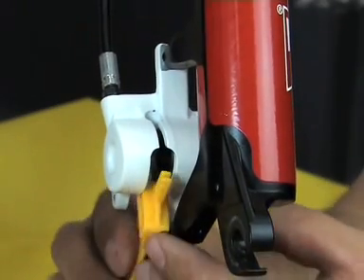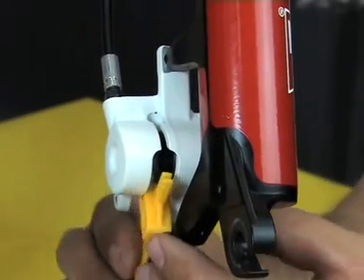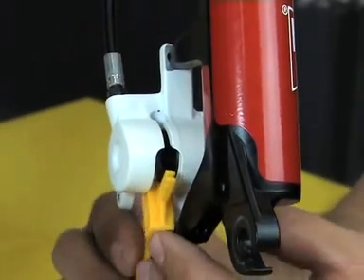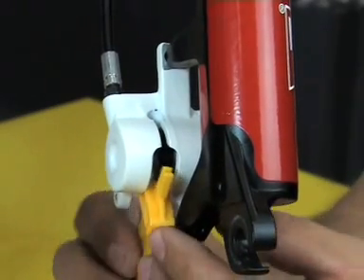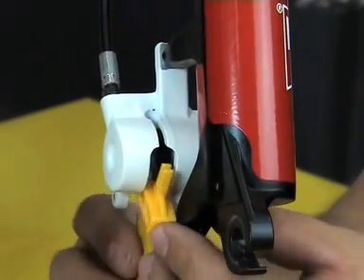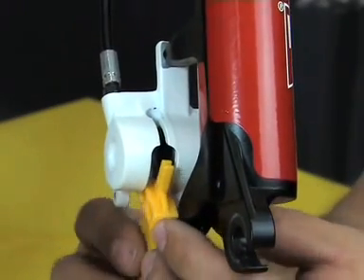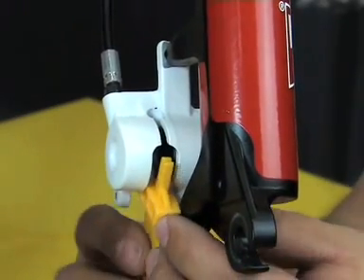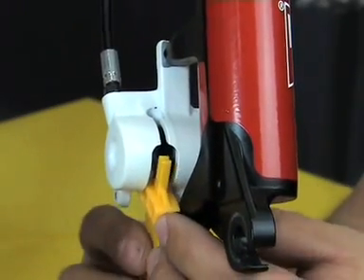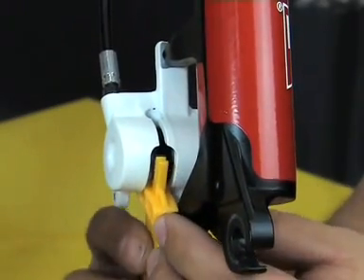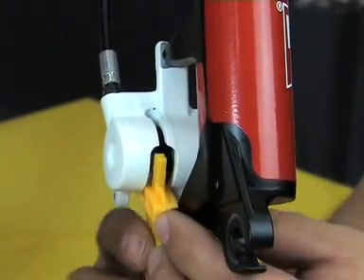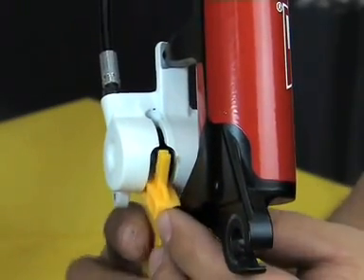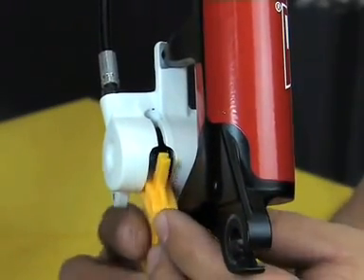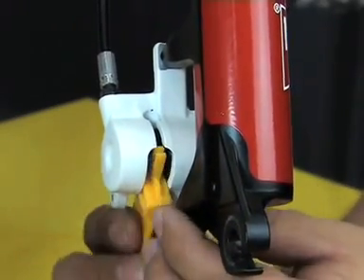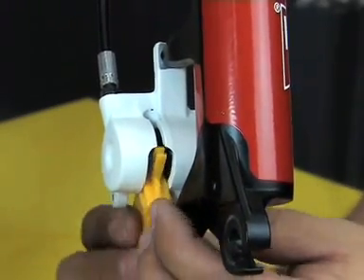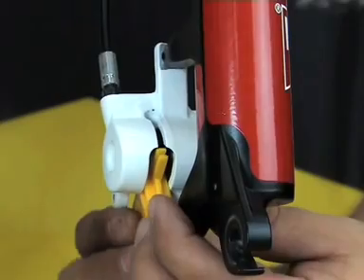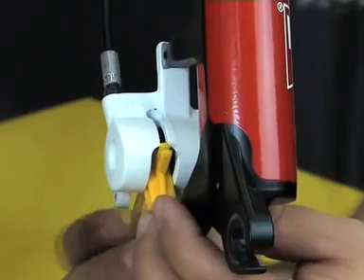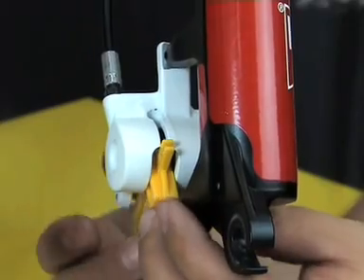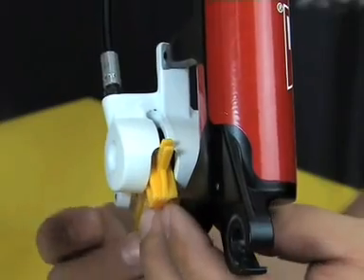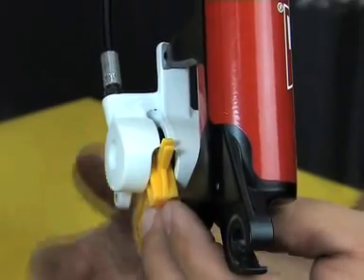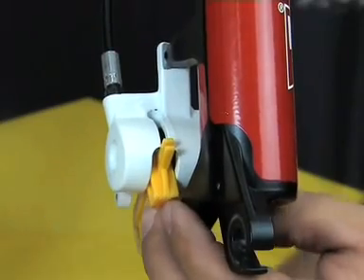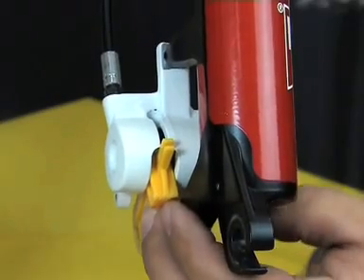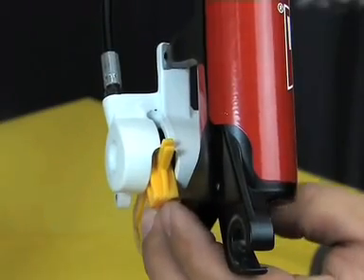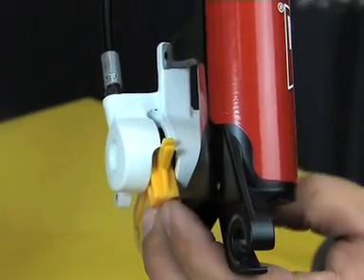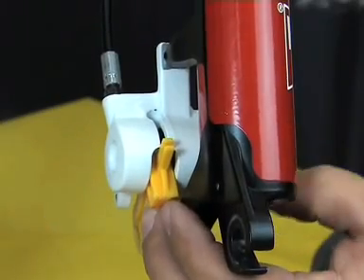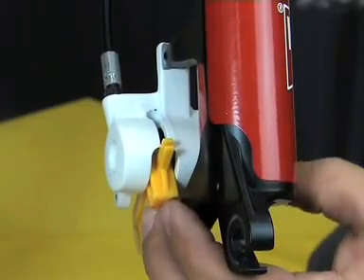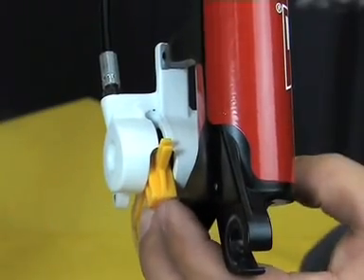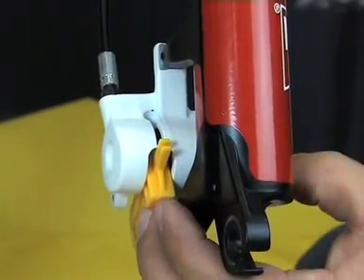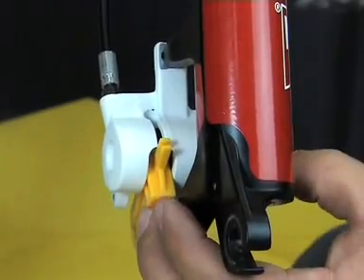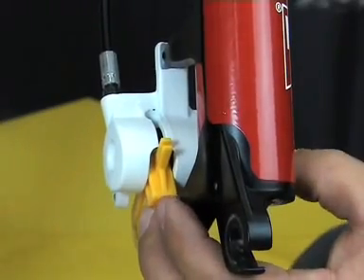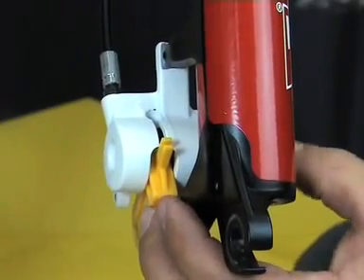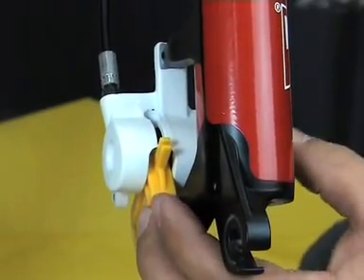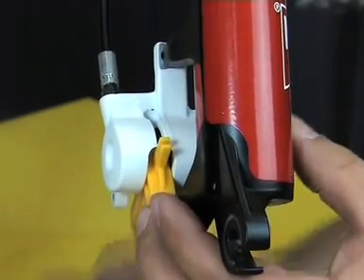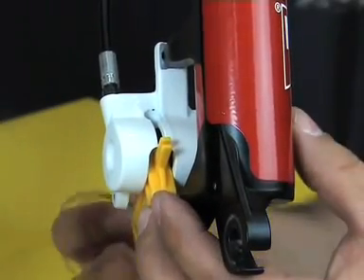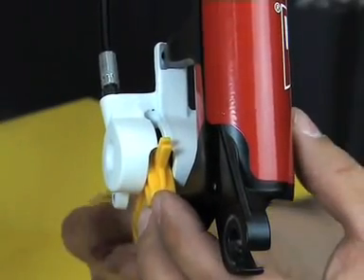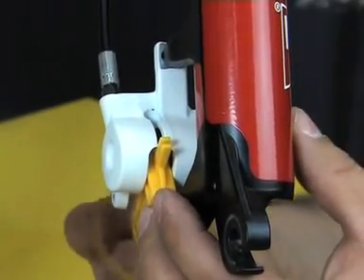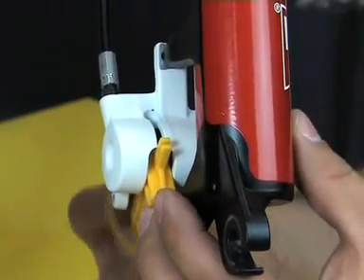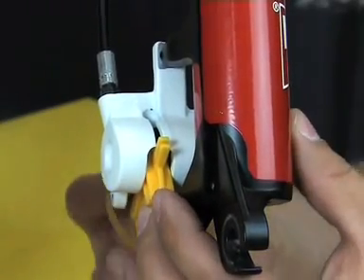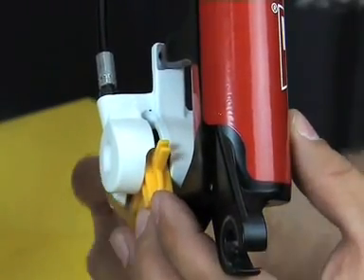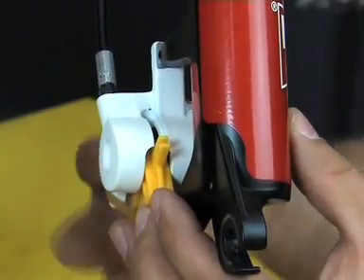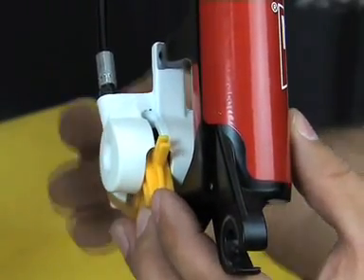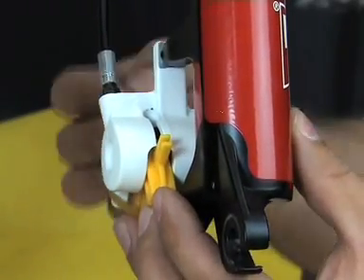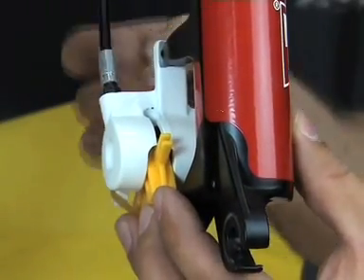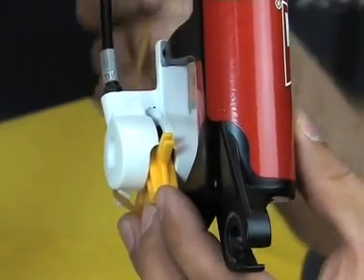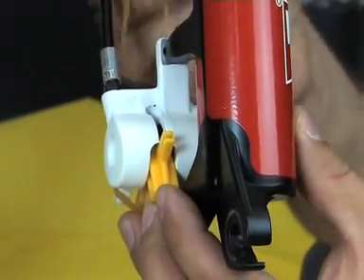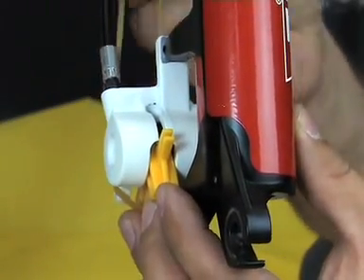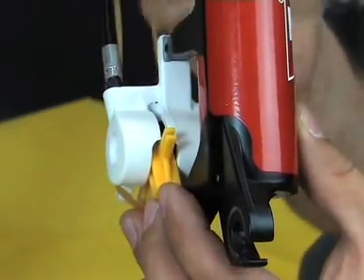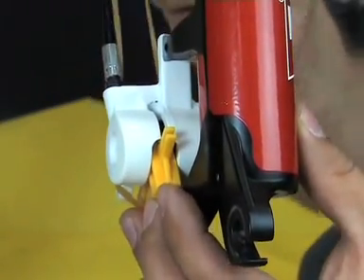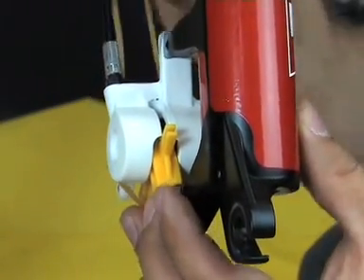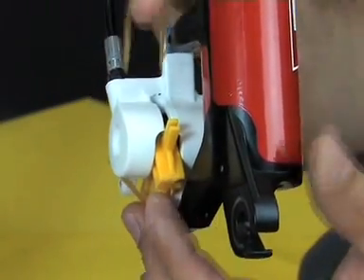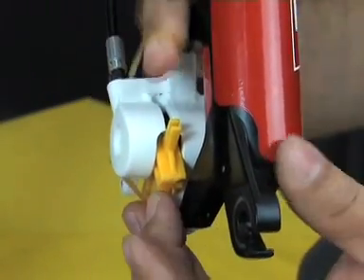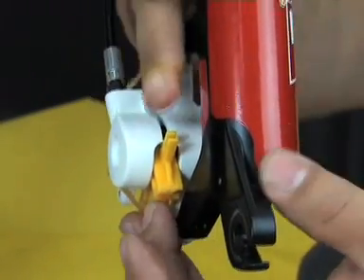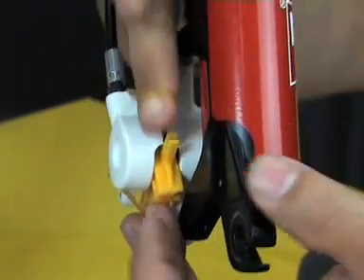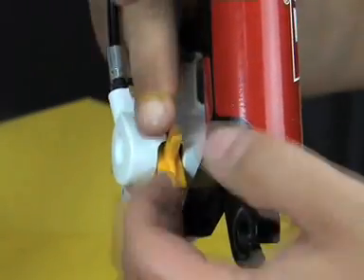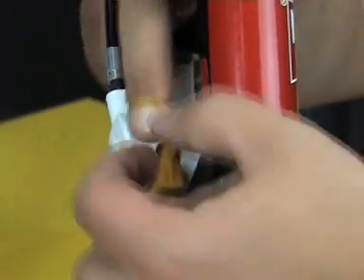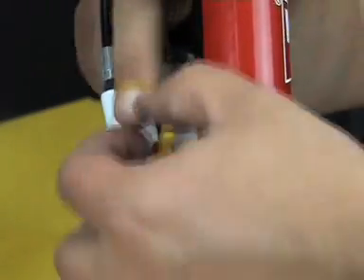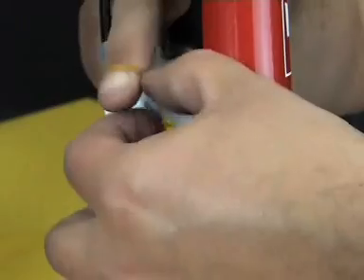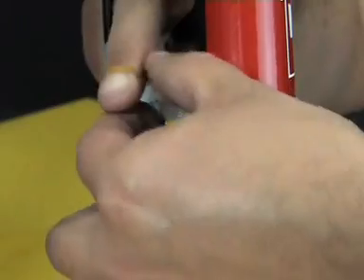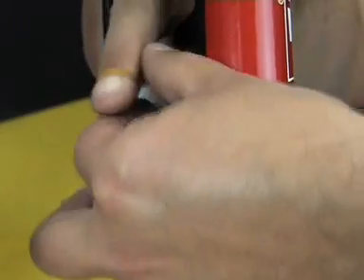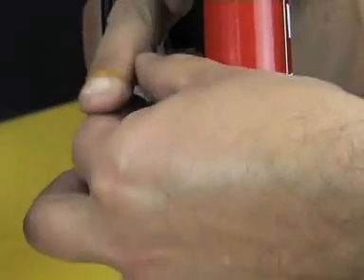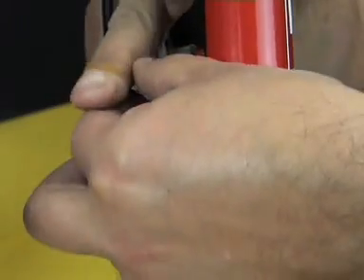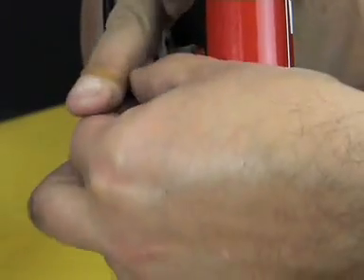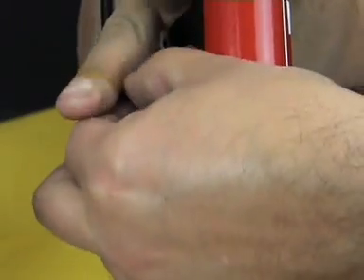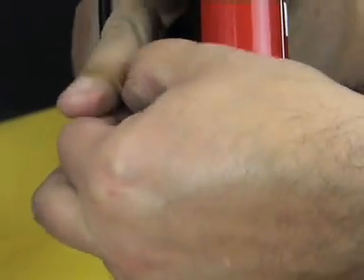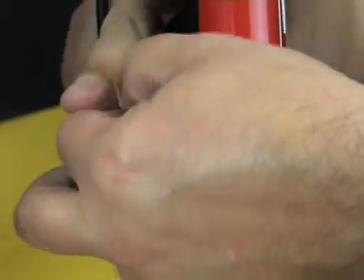Now put the white part of the transport device in between the pistons and secure it into place with a rubber band to keep it from falling out during the process of bleeding.